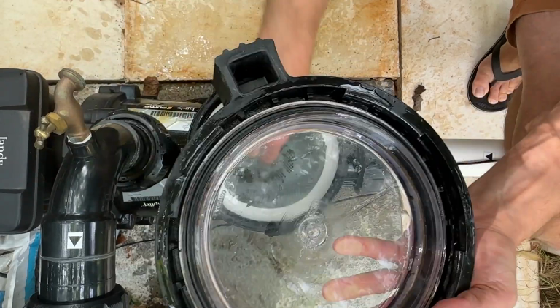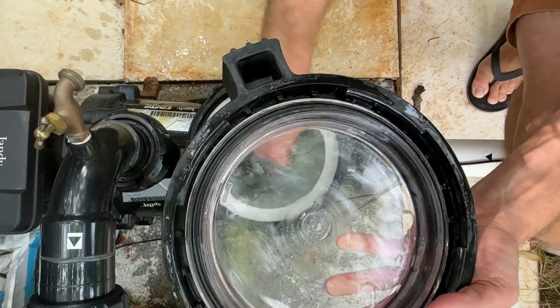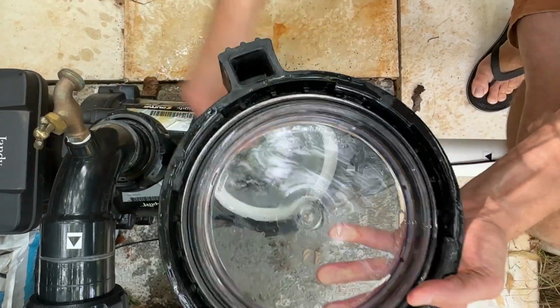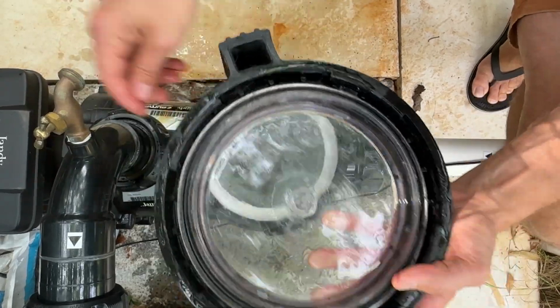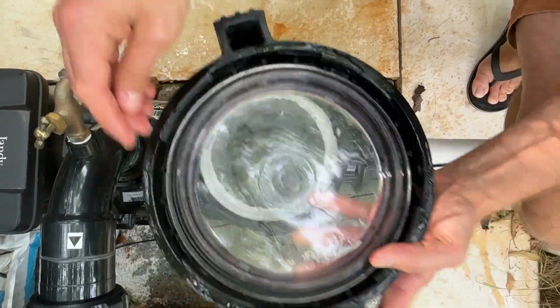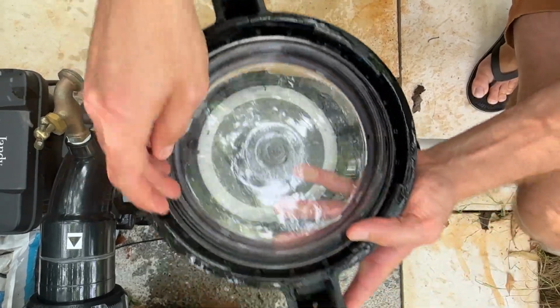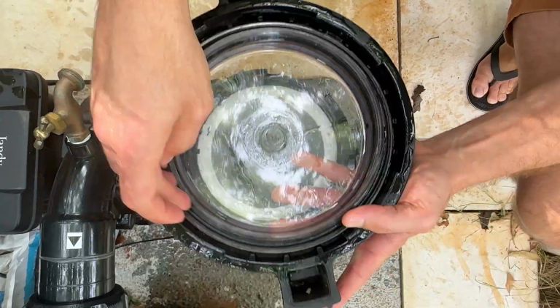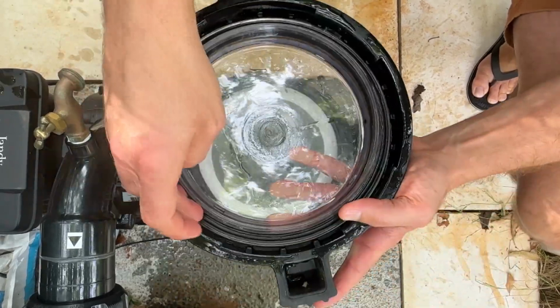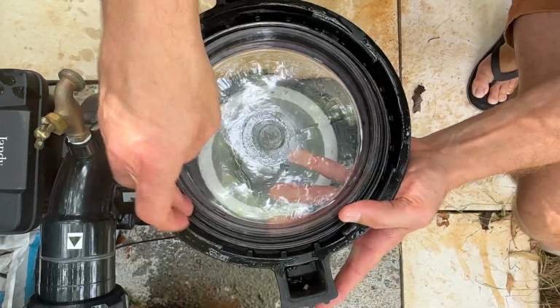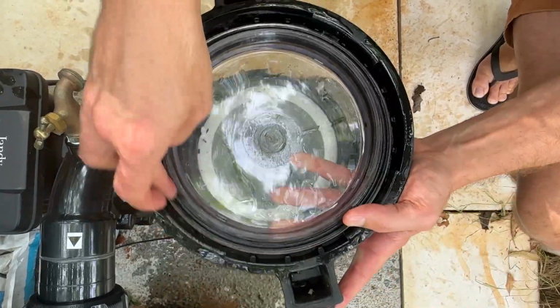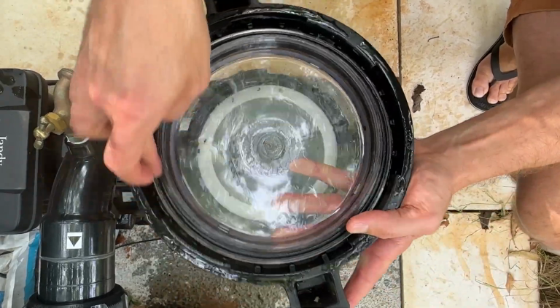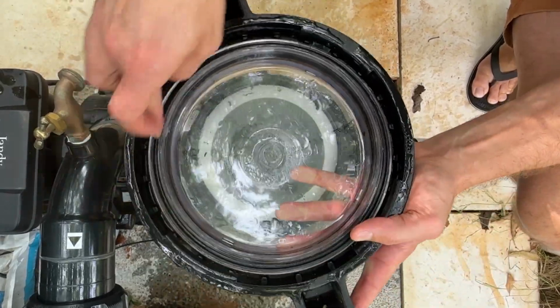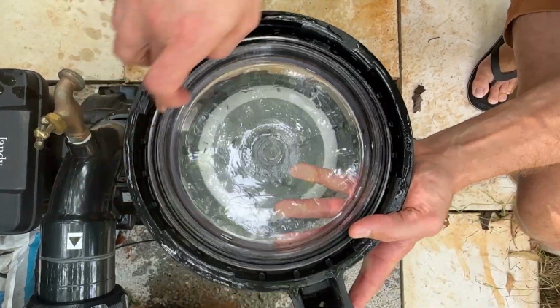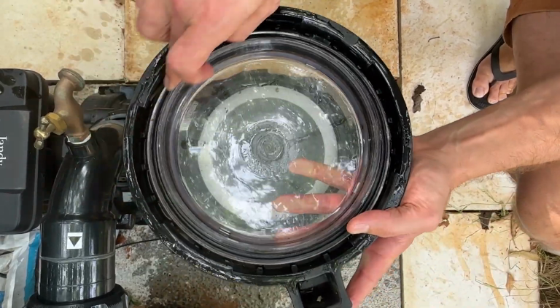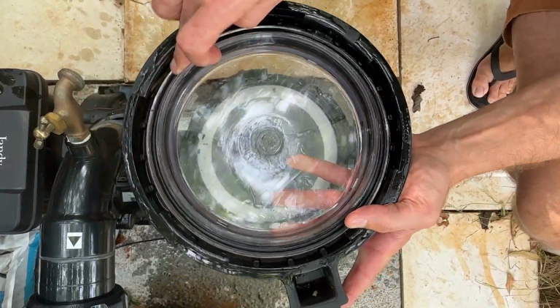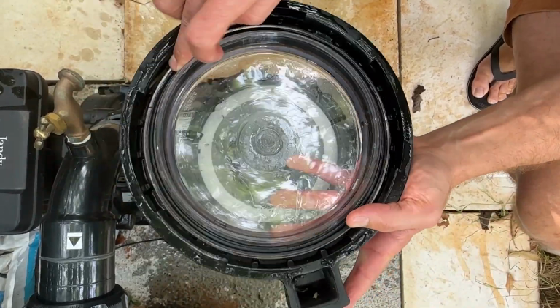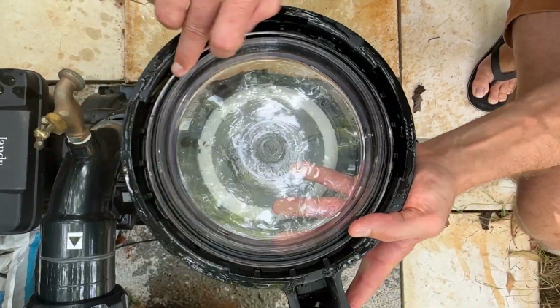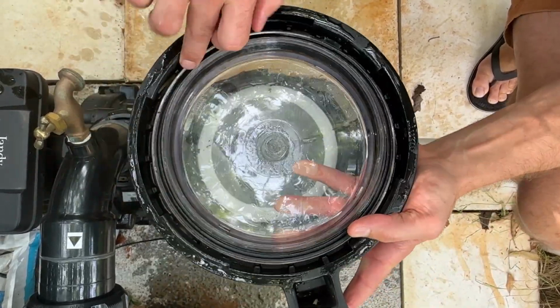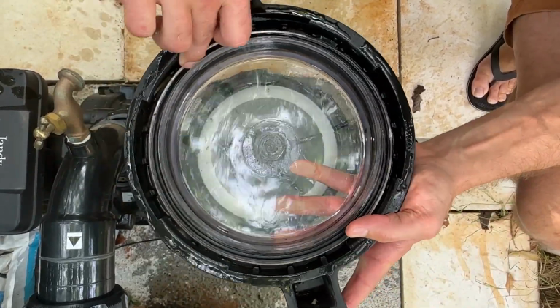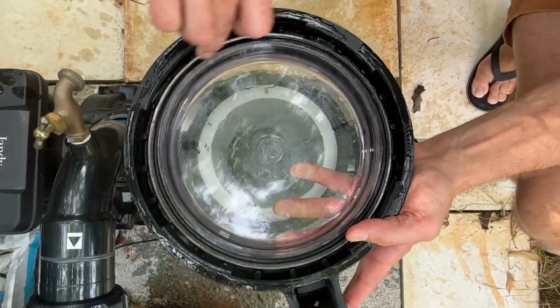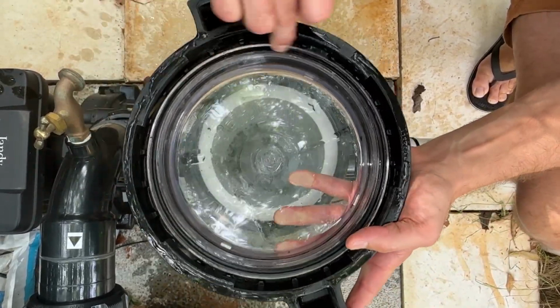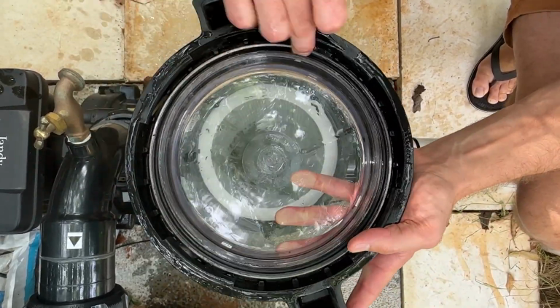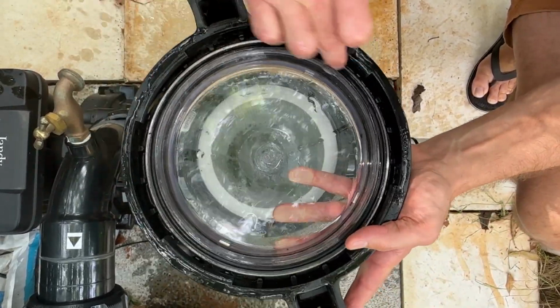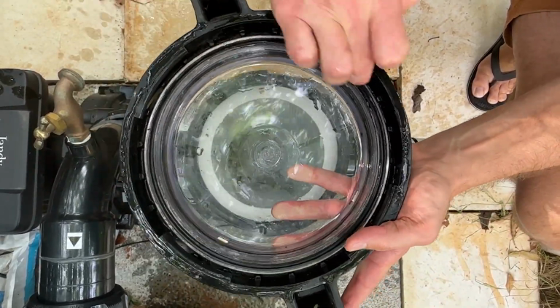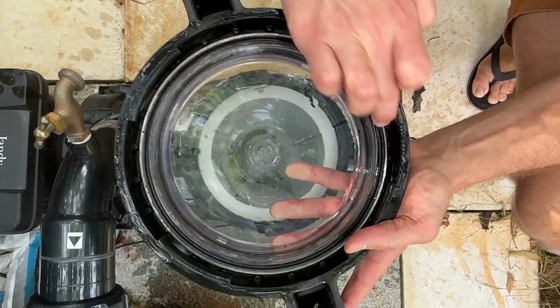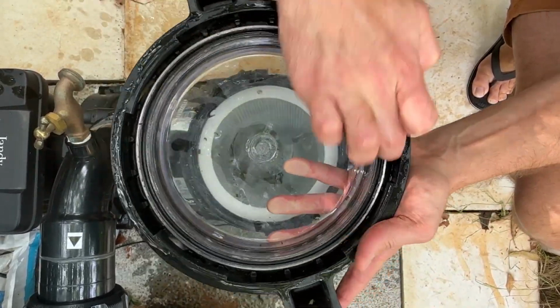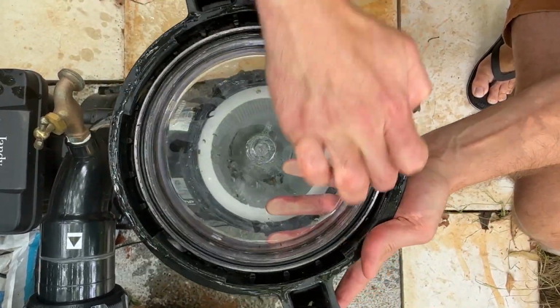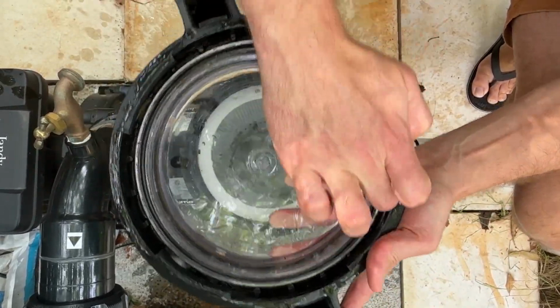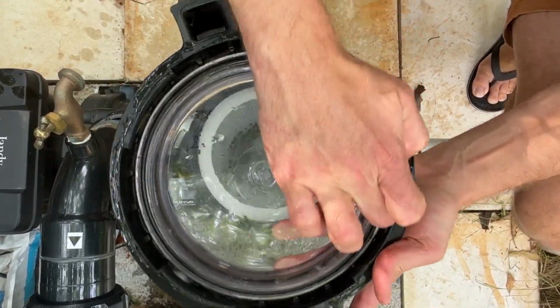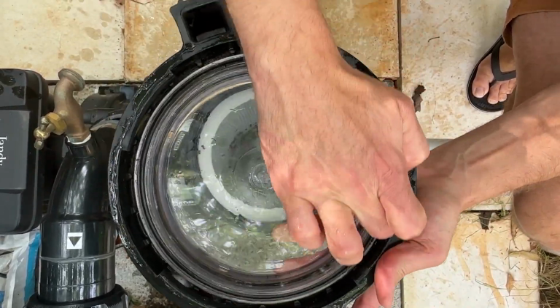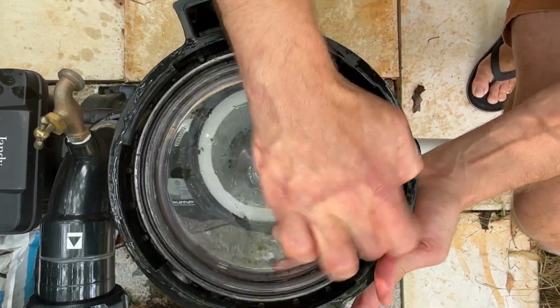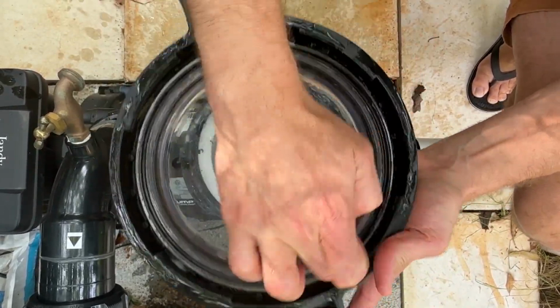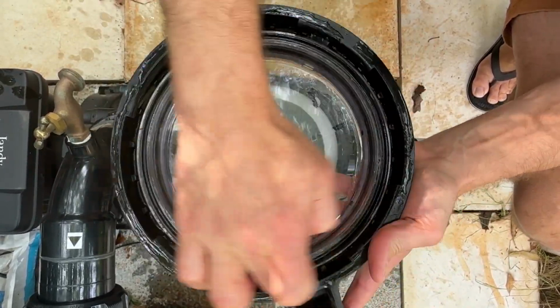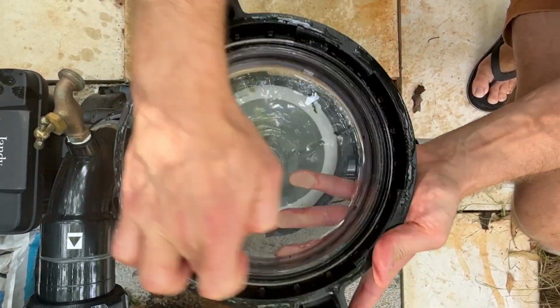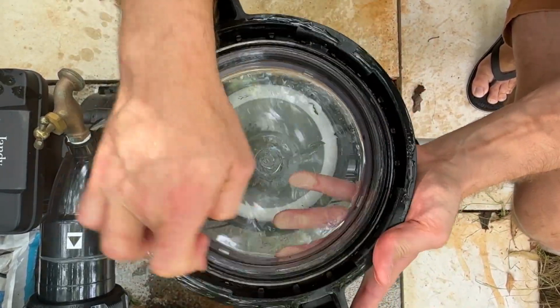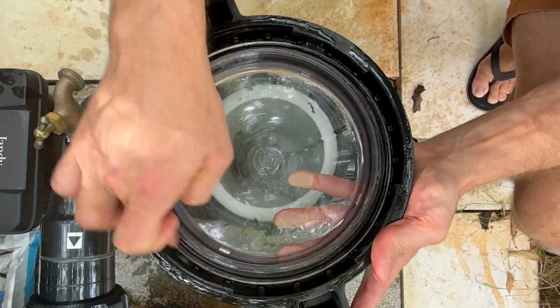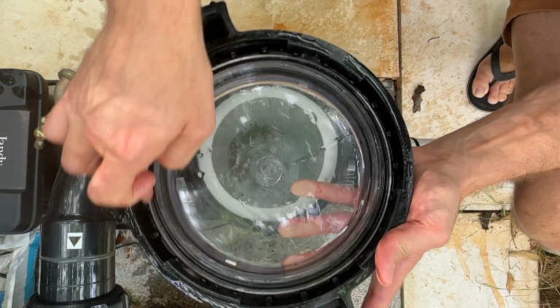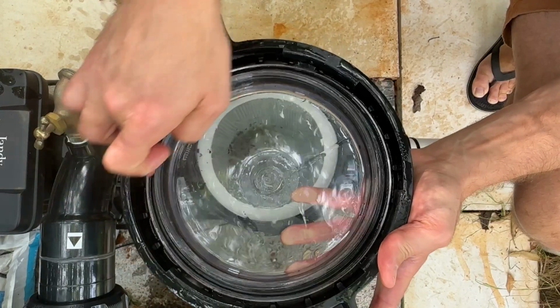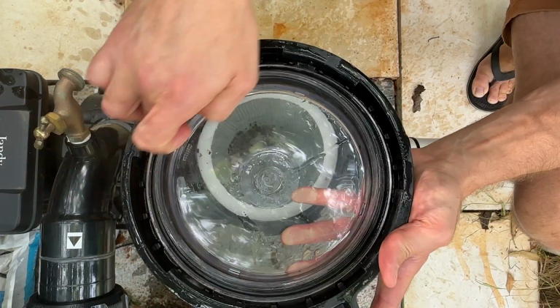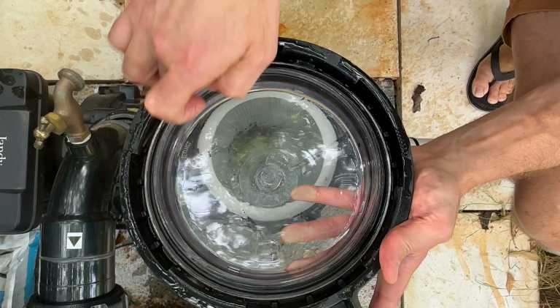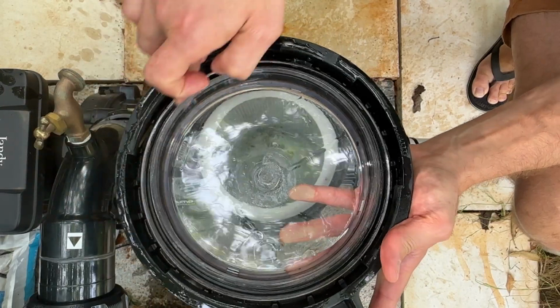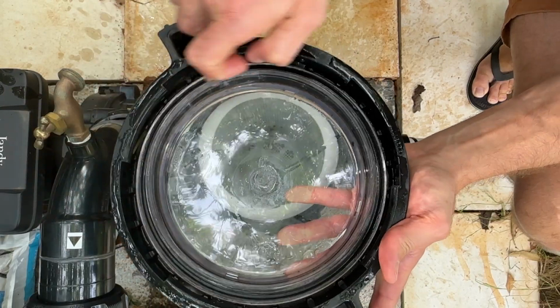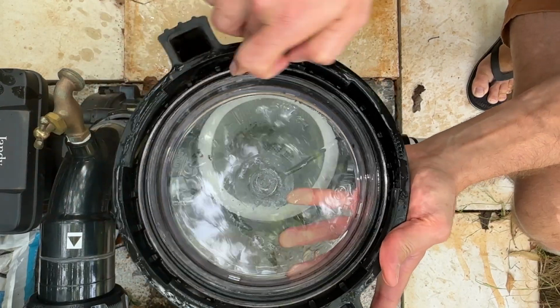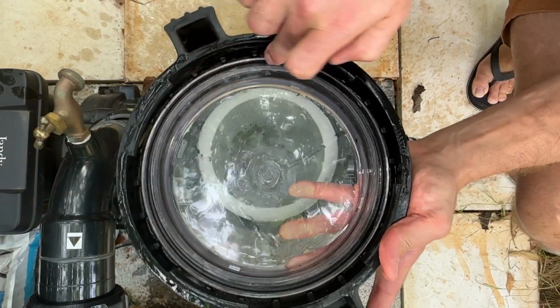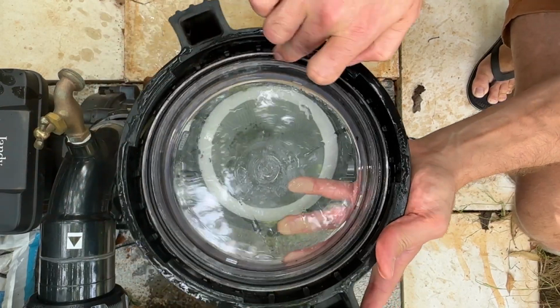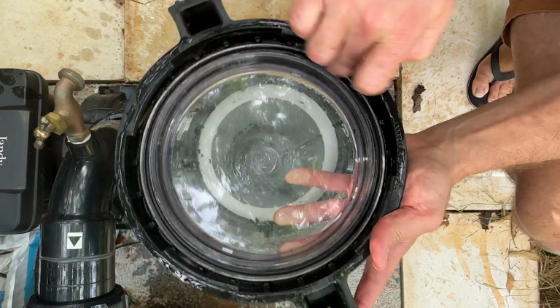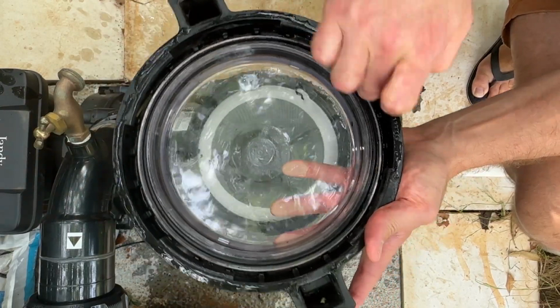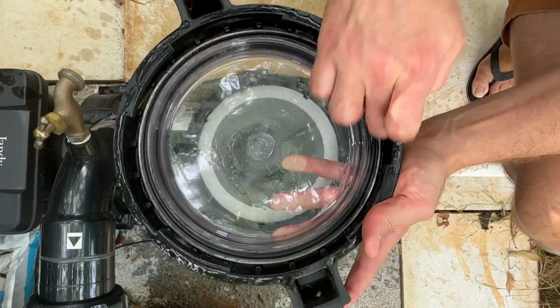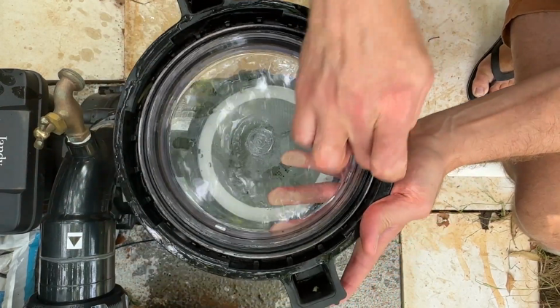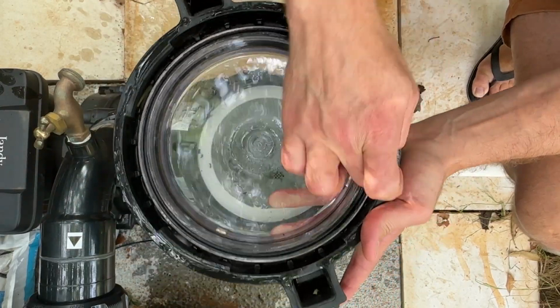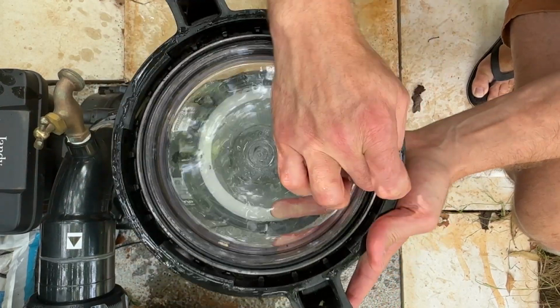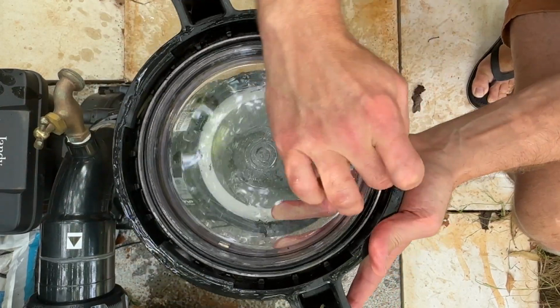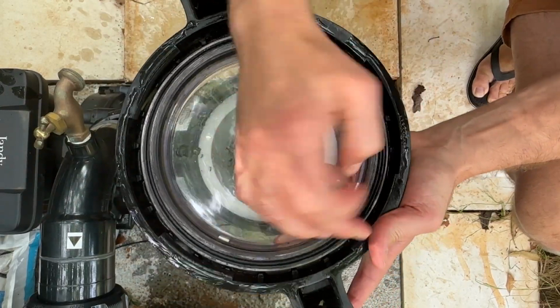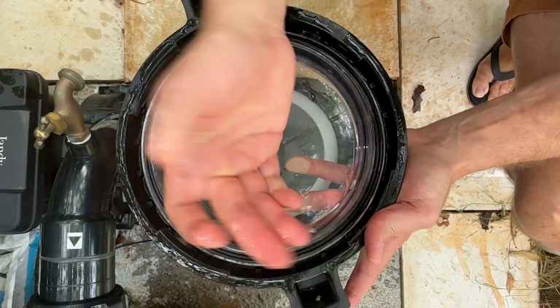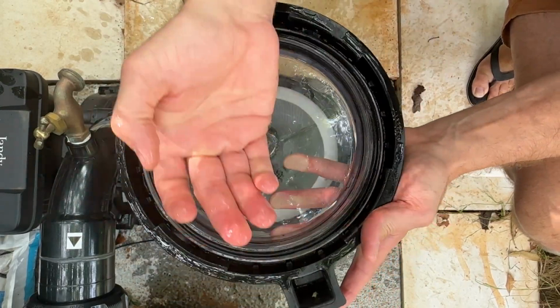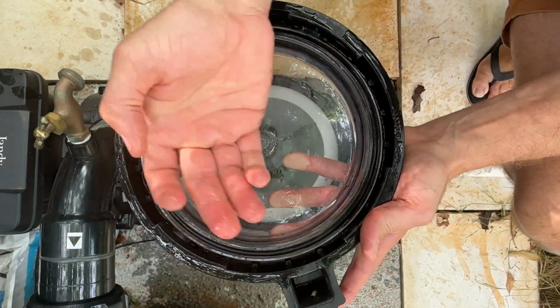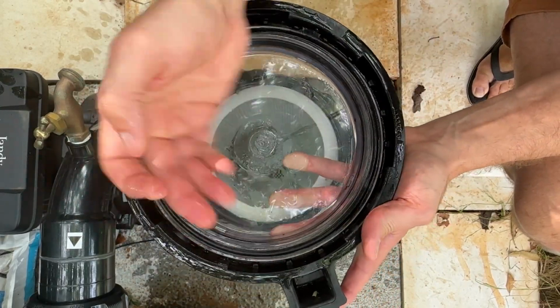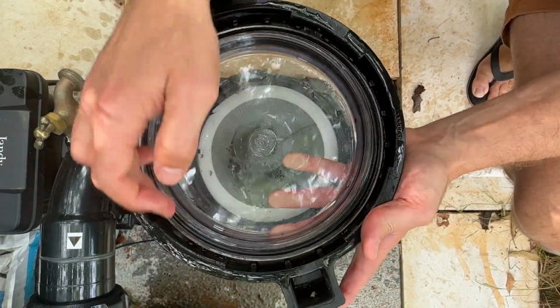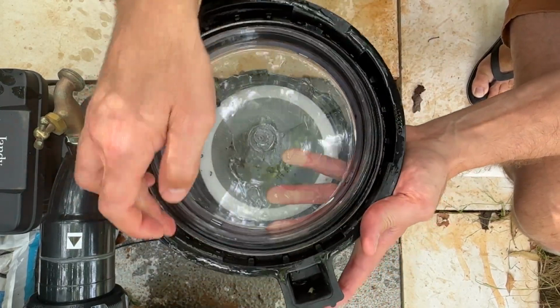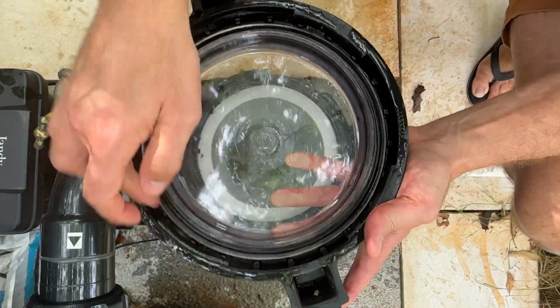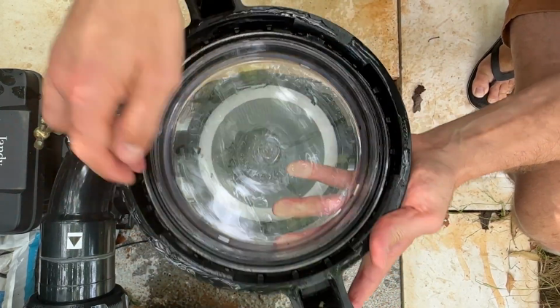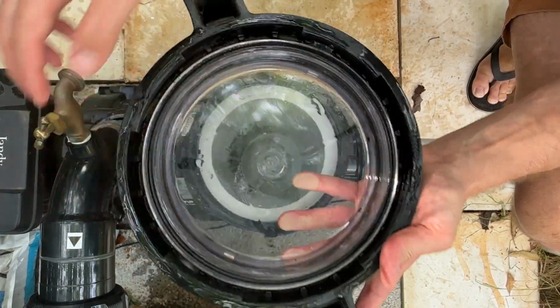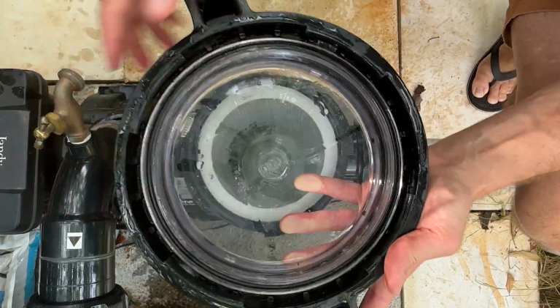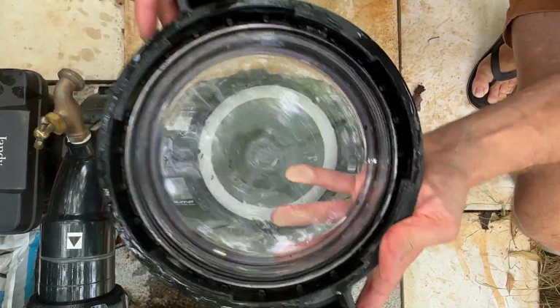While you're in there, you want to just run some water over that O-ring. Sometimes you don't need a whole new lid, you just got to replace that O-ring. This one's really clean.